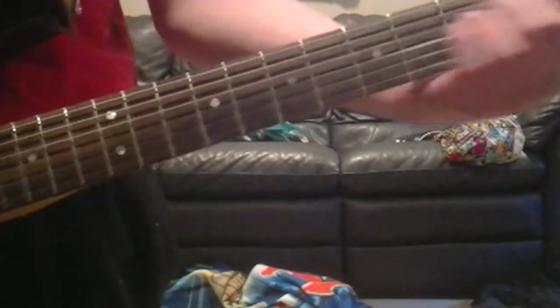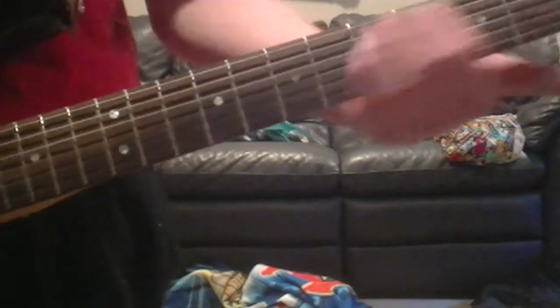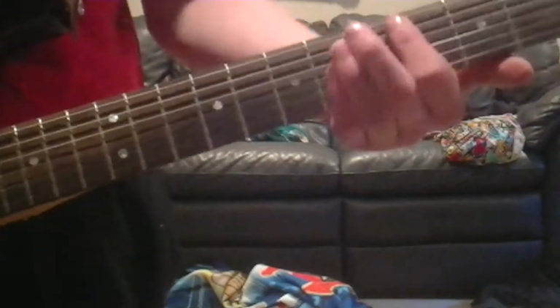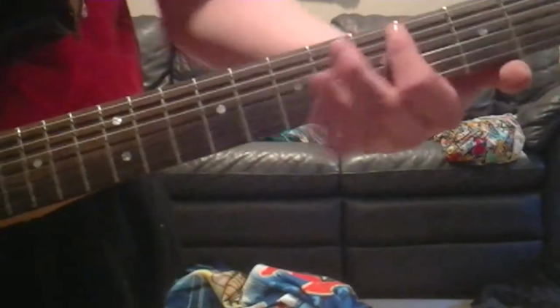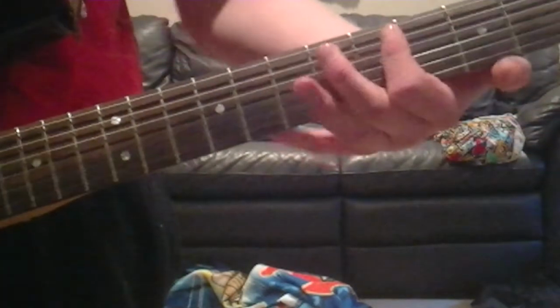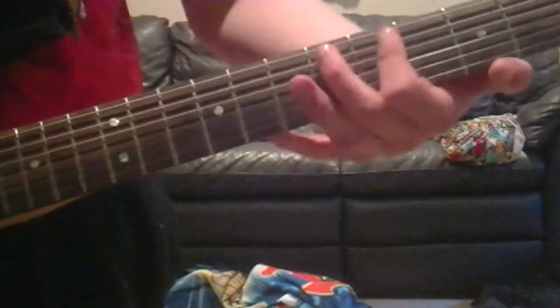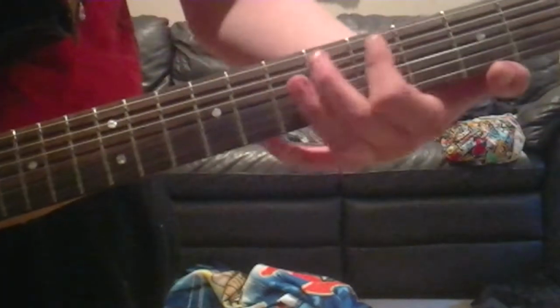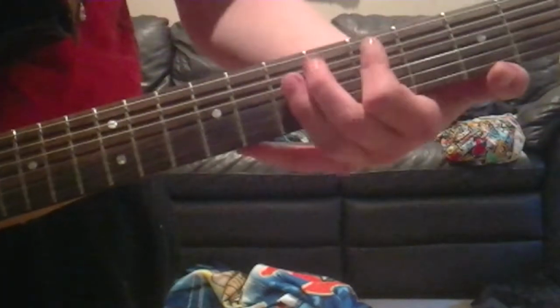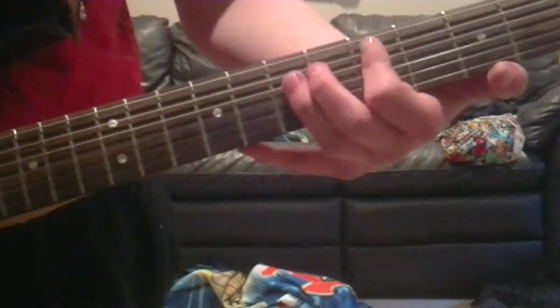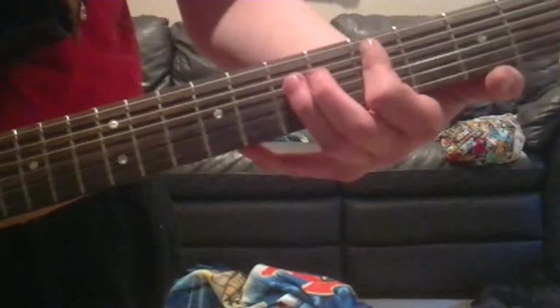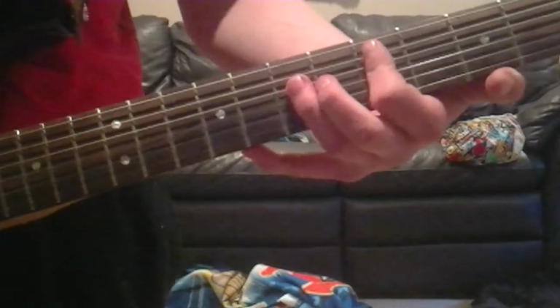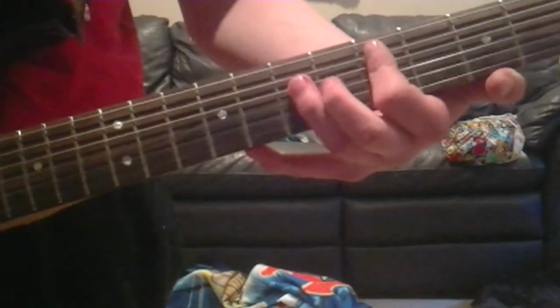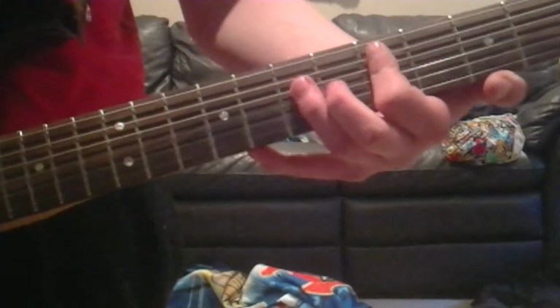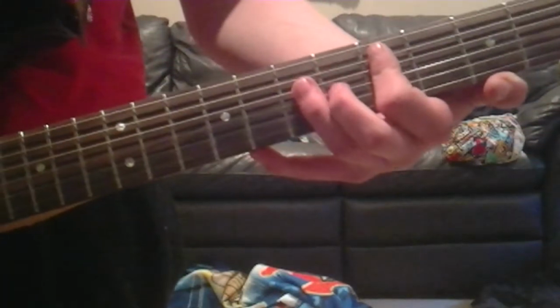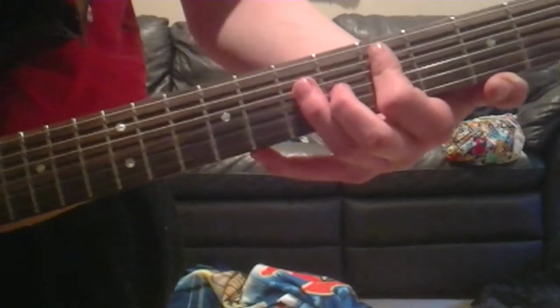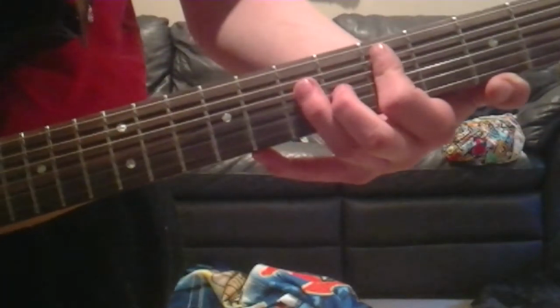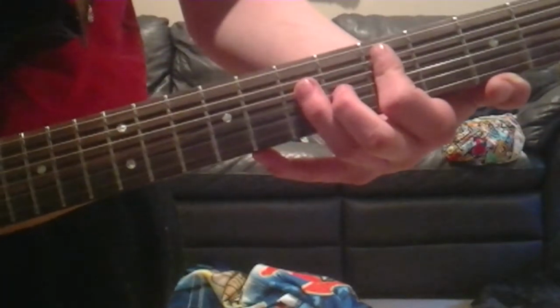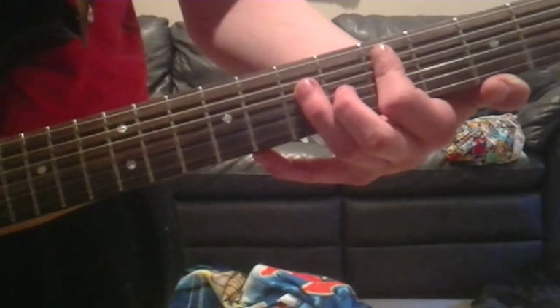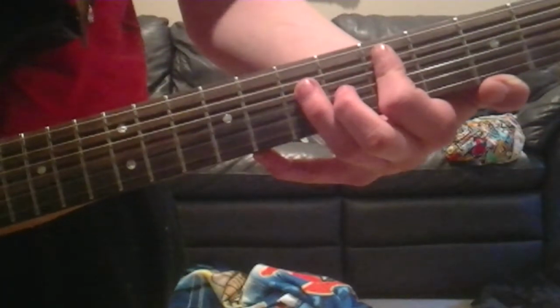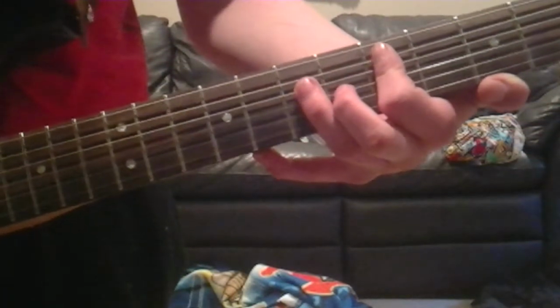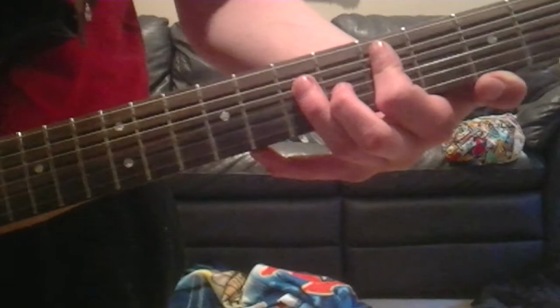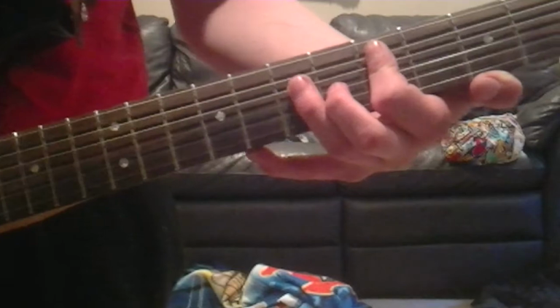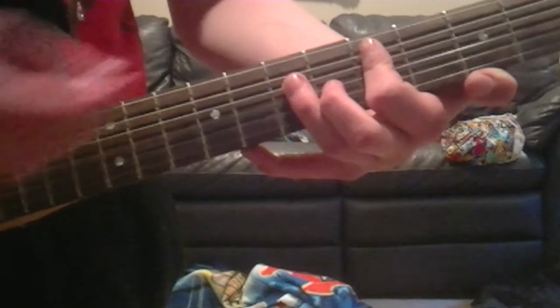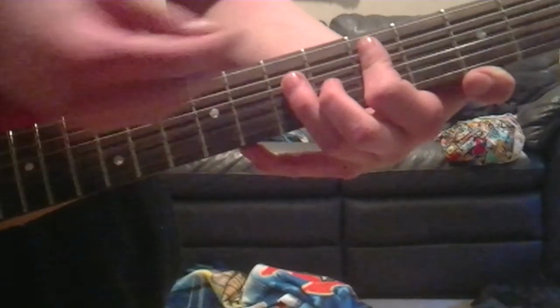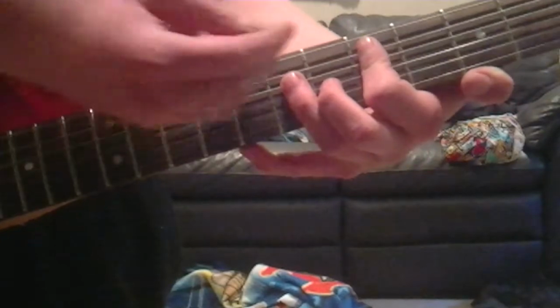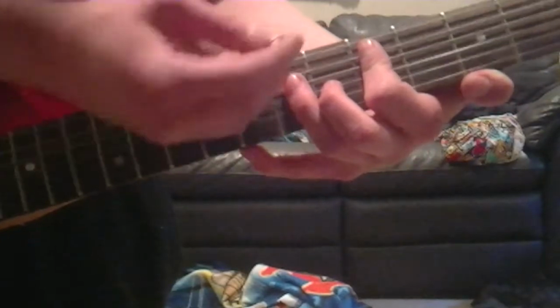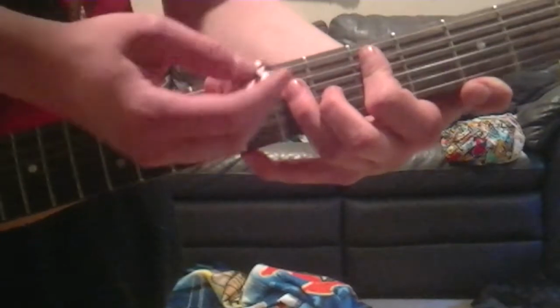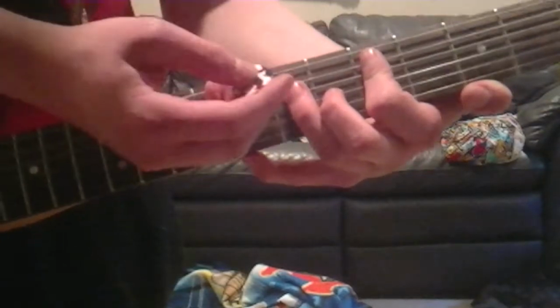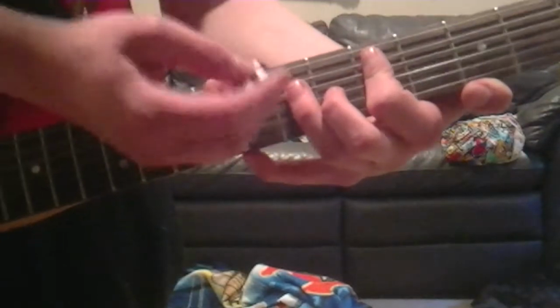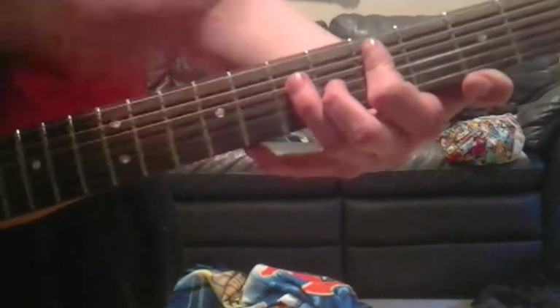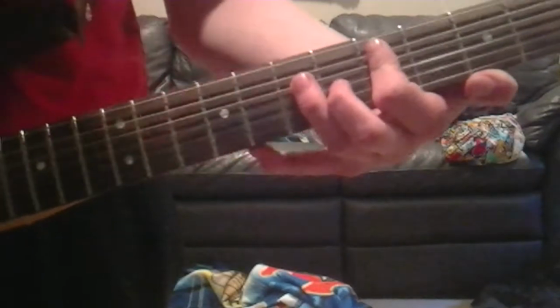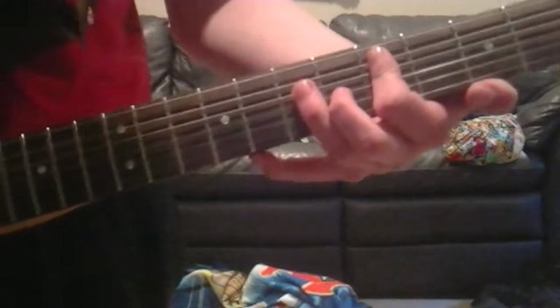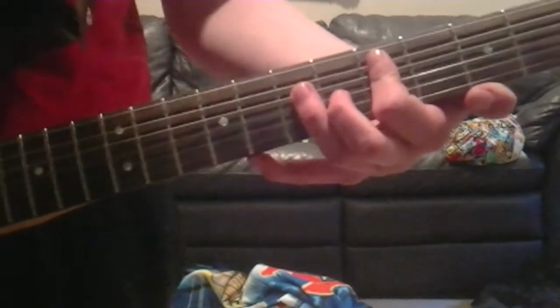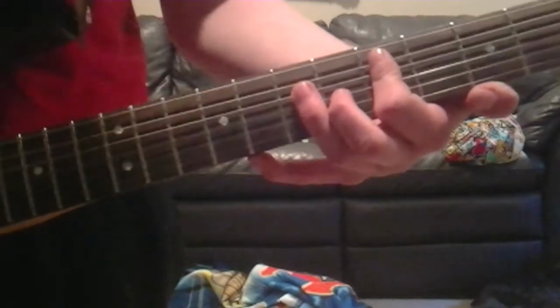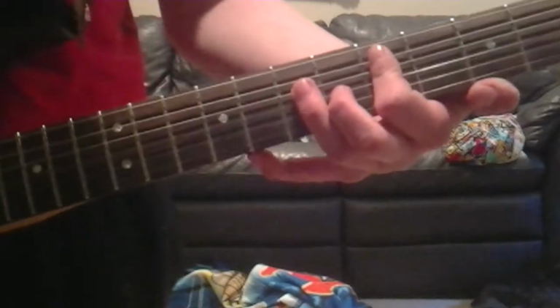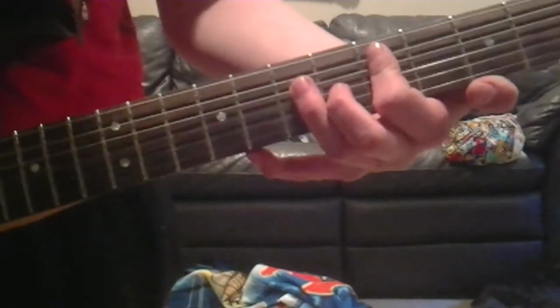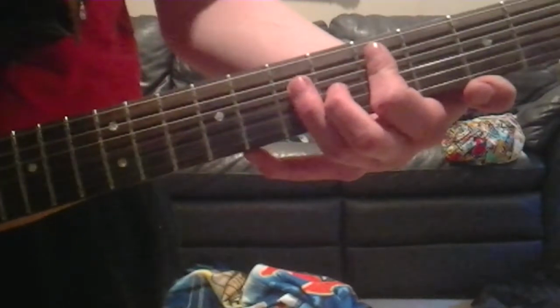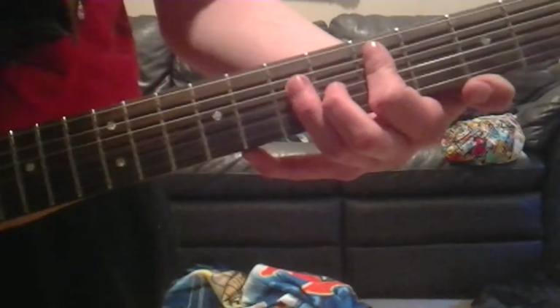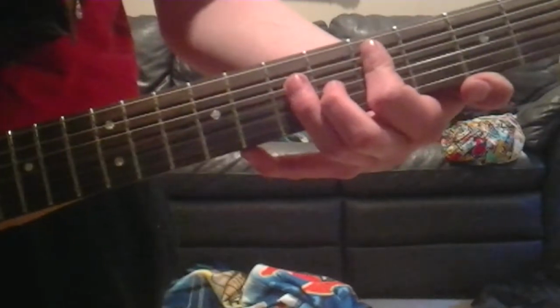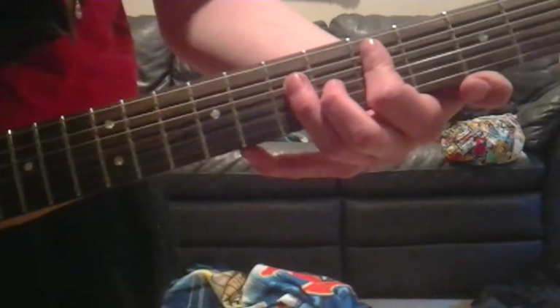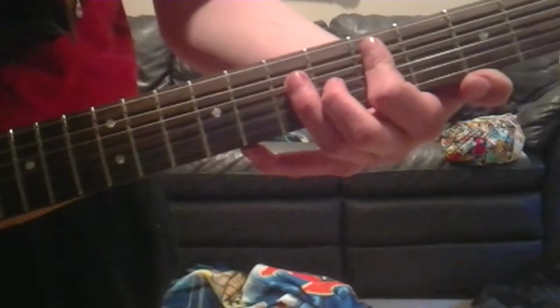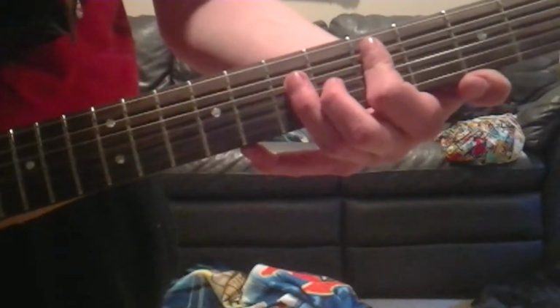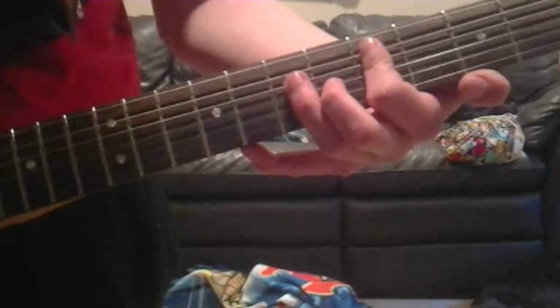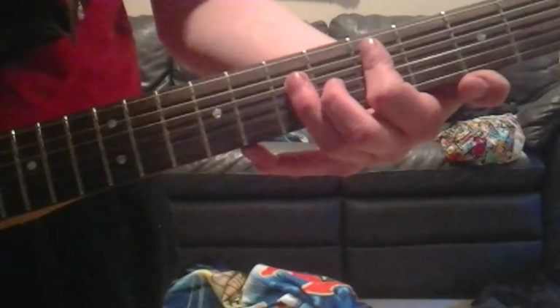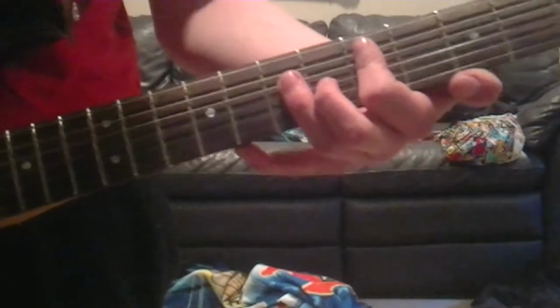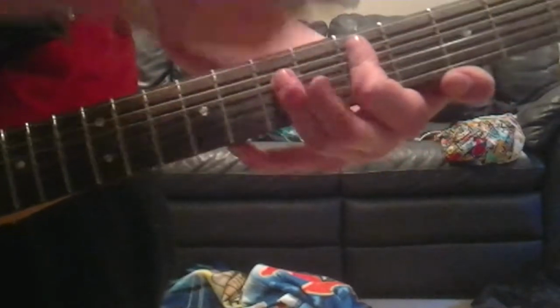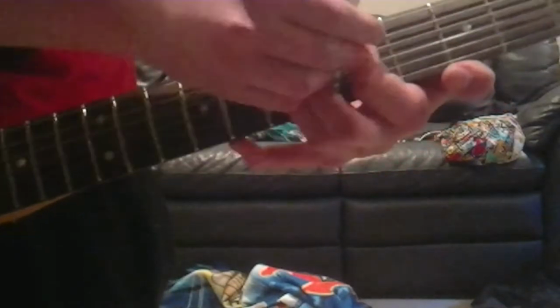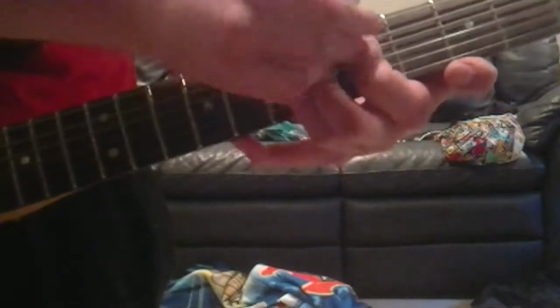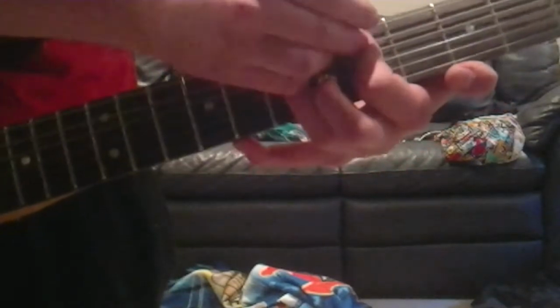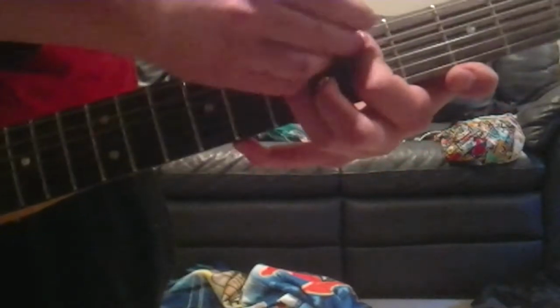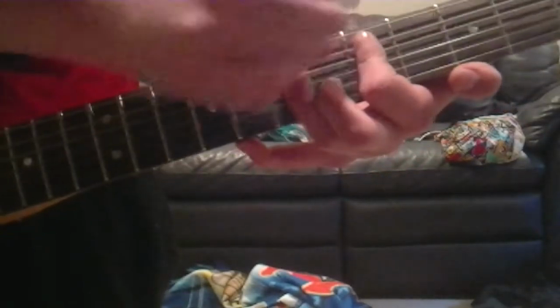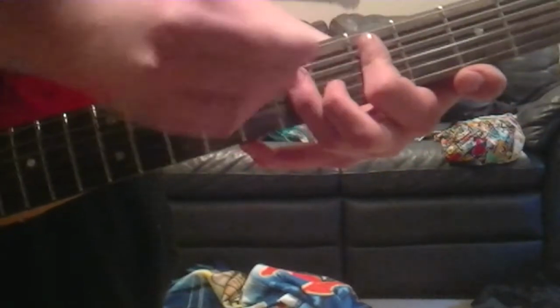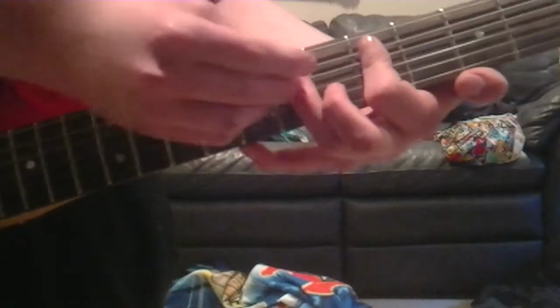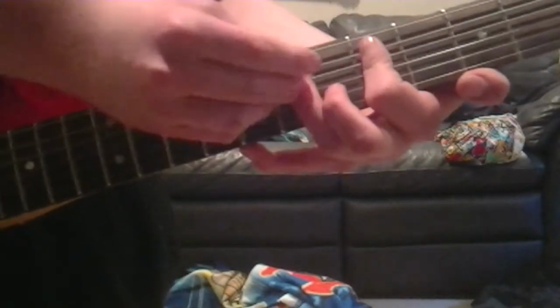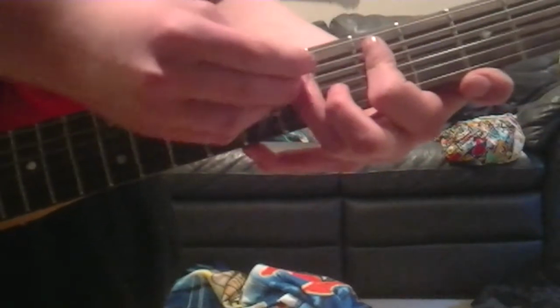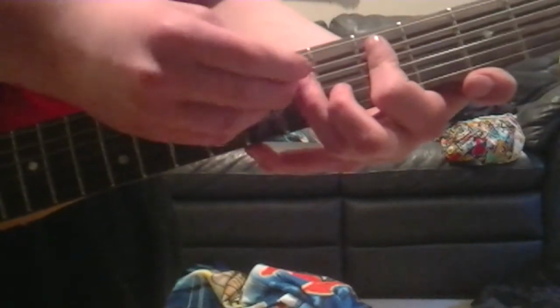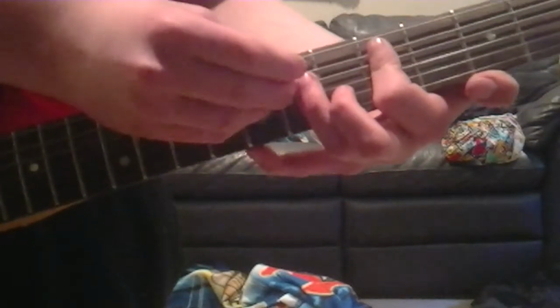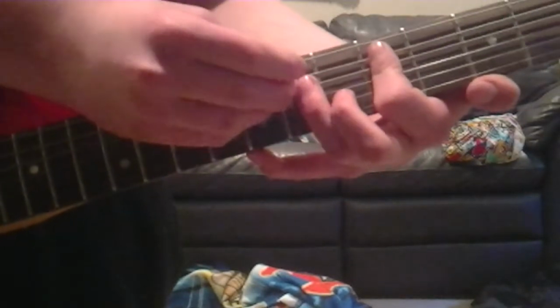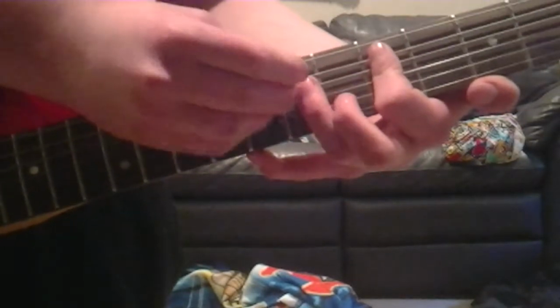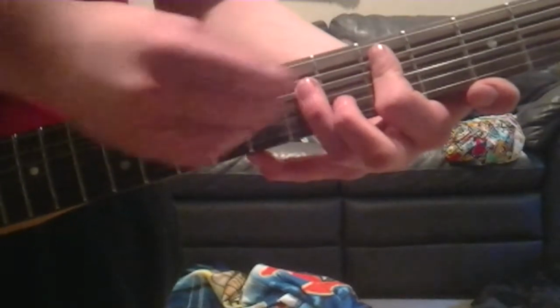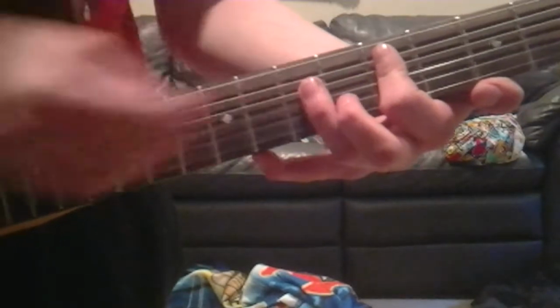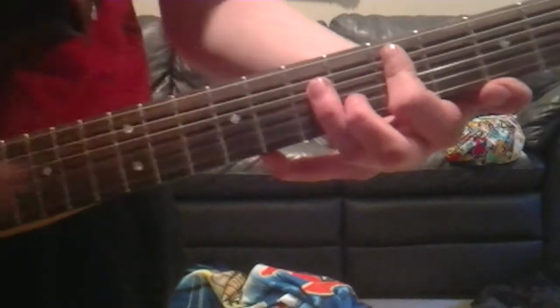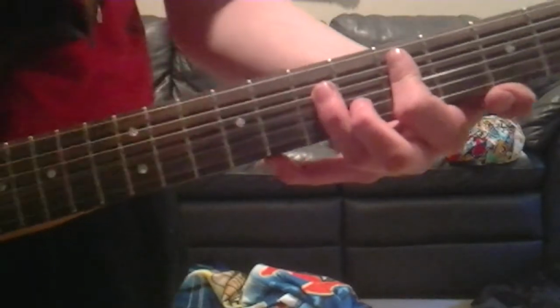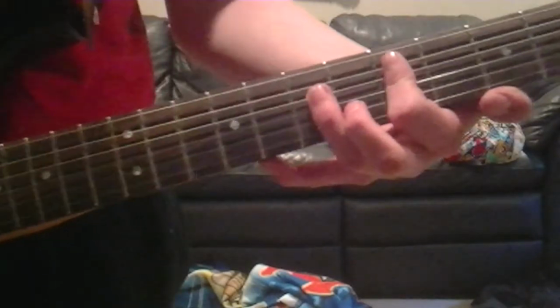Then what we're going to do, we're going to go over to the 5th and the 4th strings, at the 5th and the 7th fret — power chord.